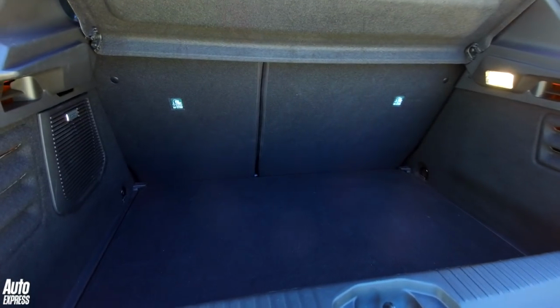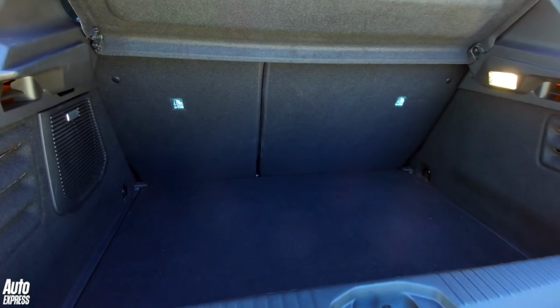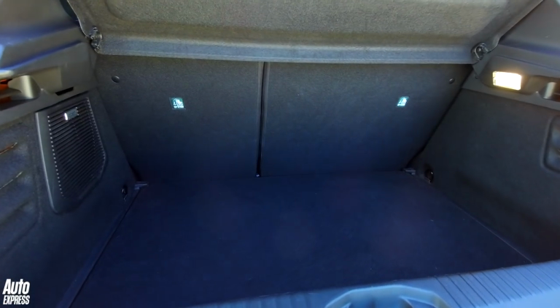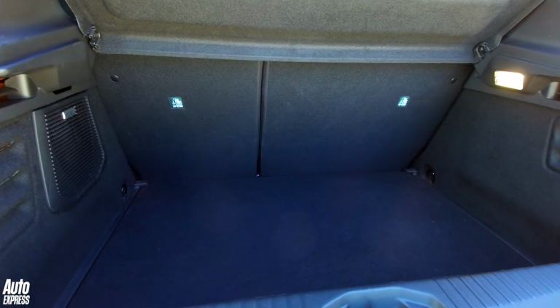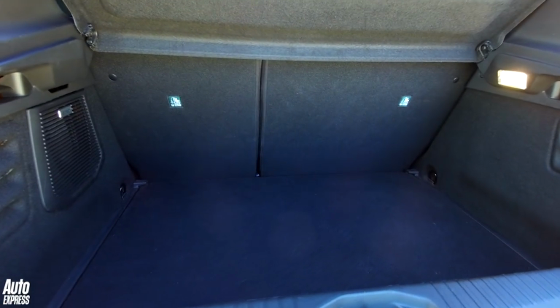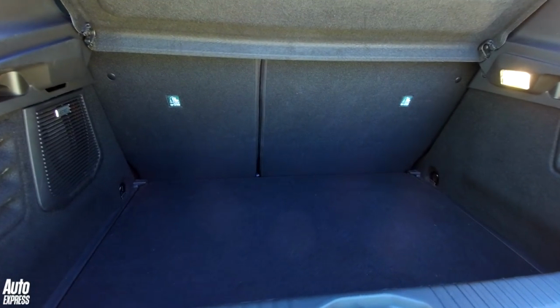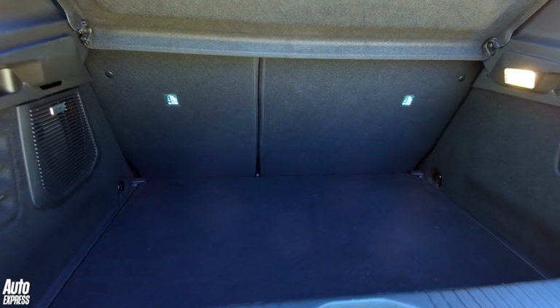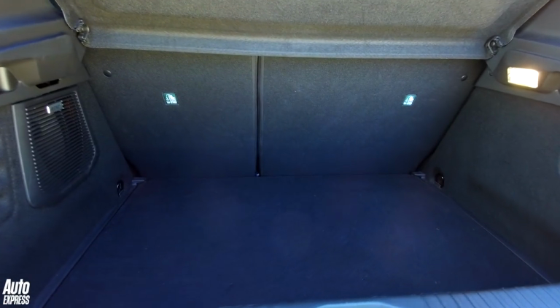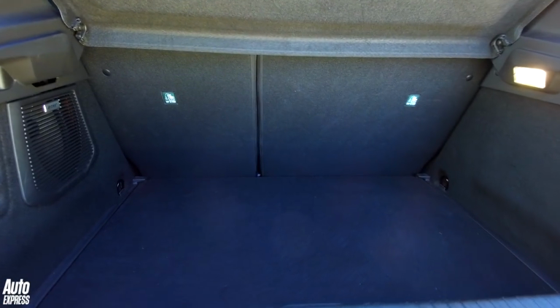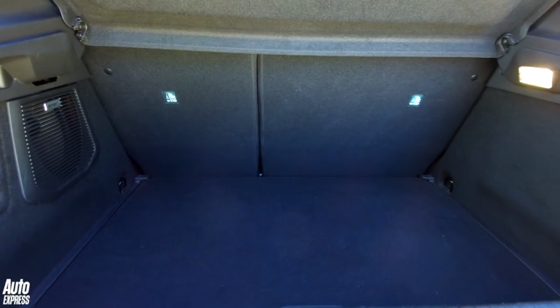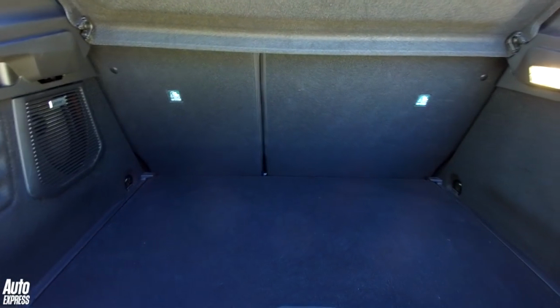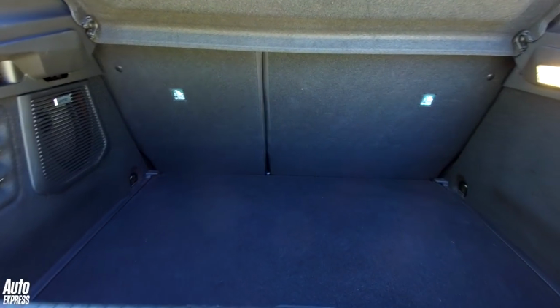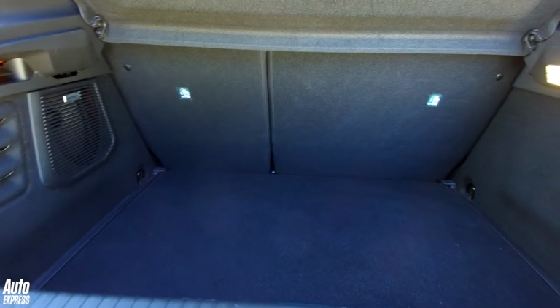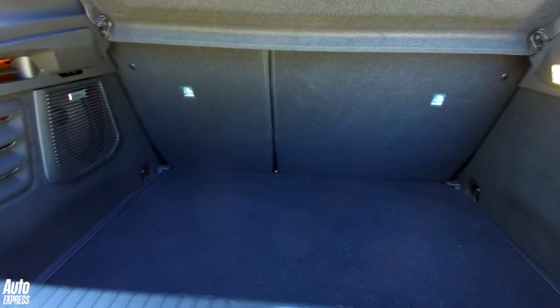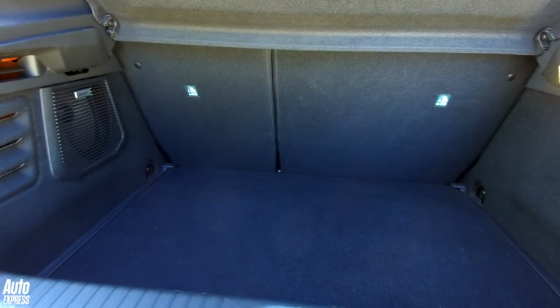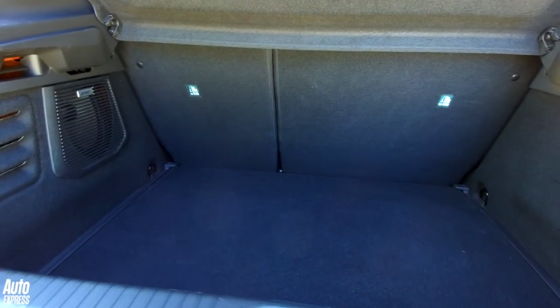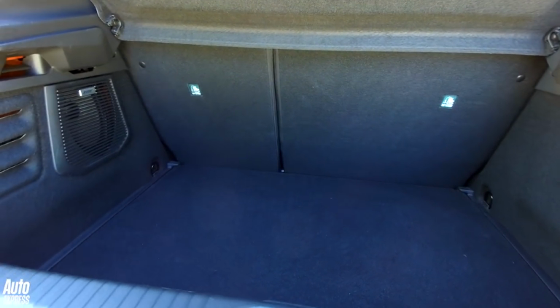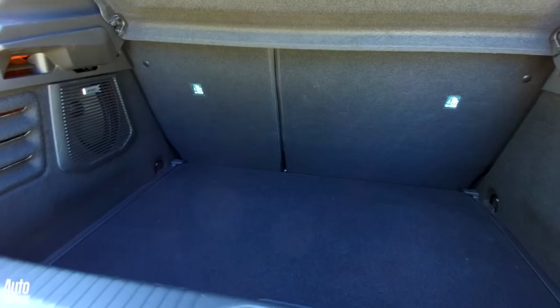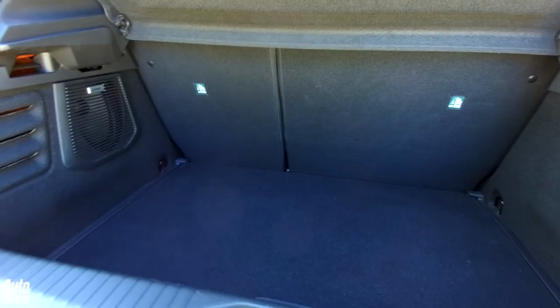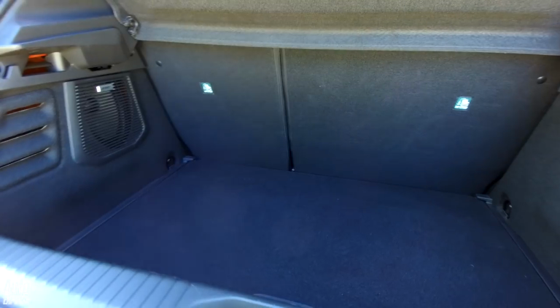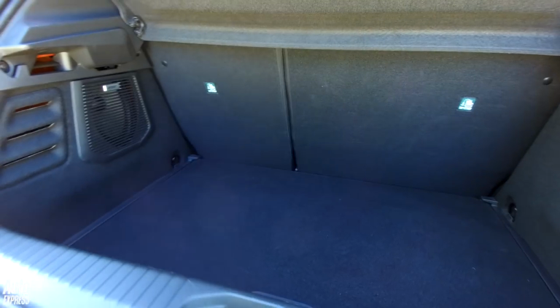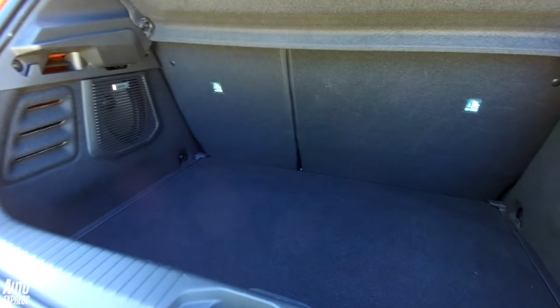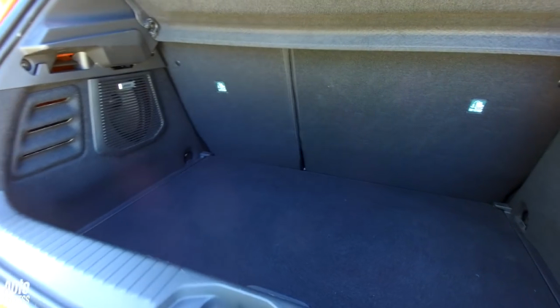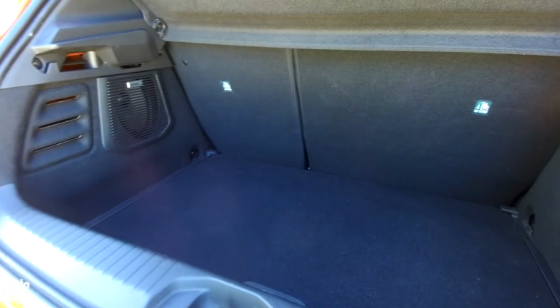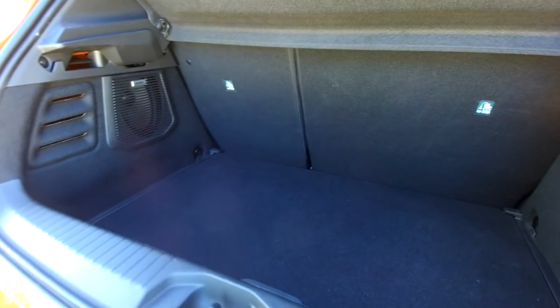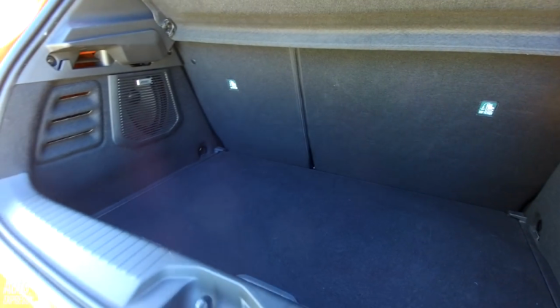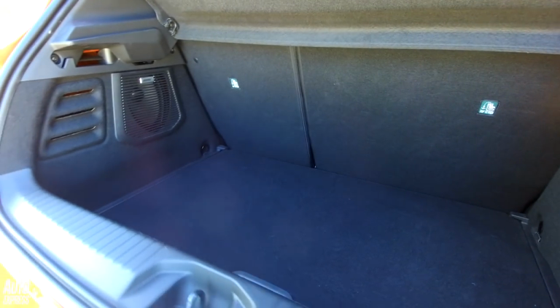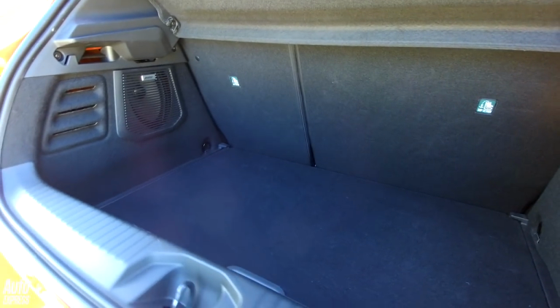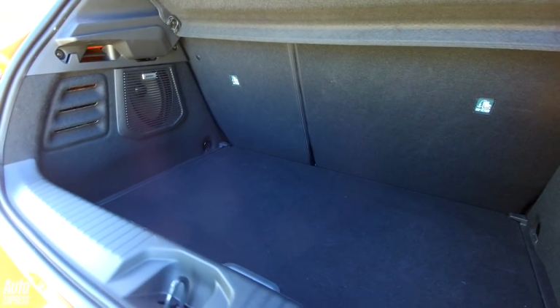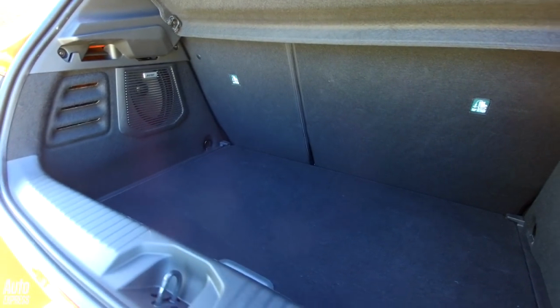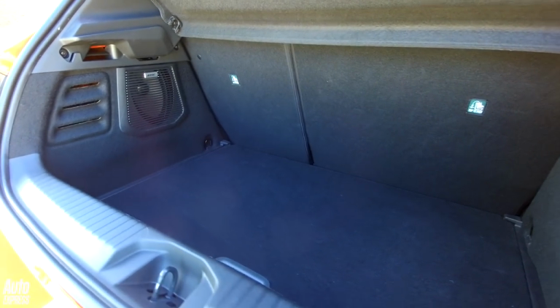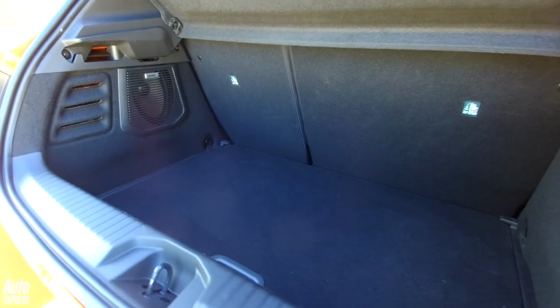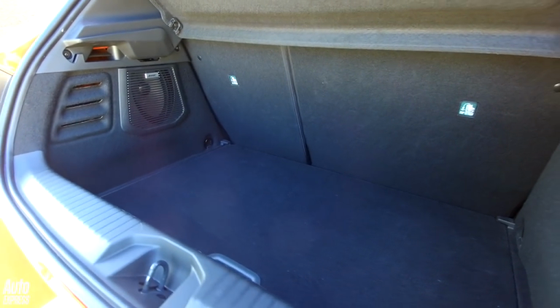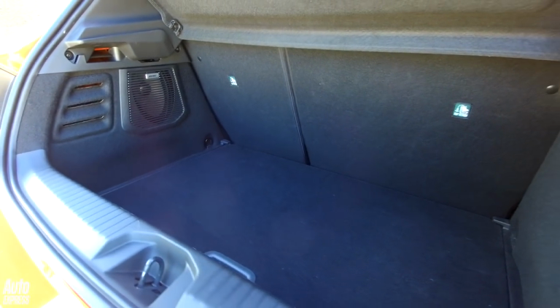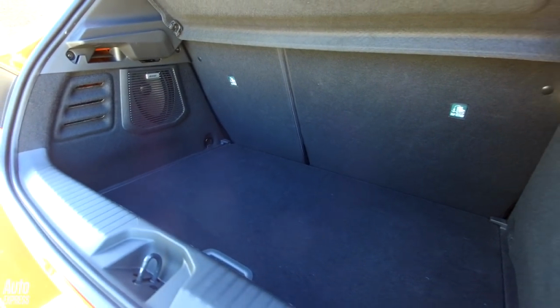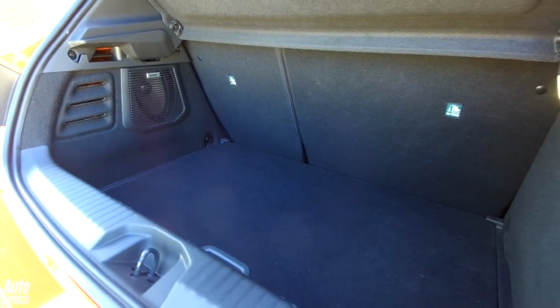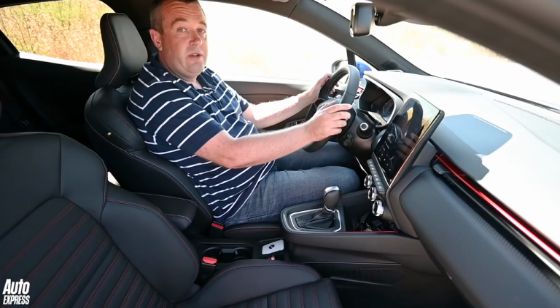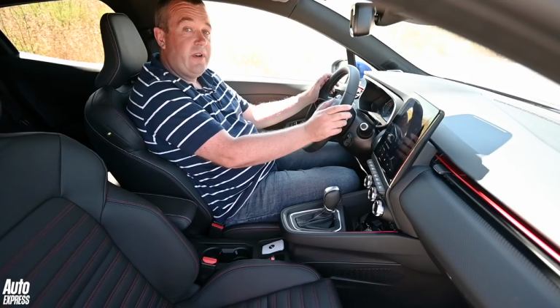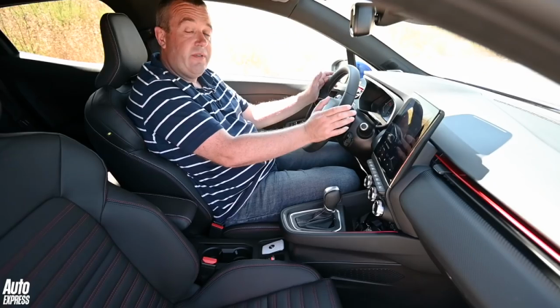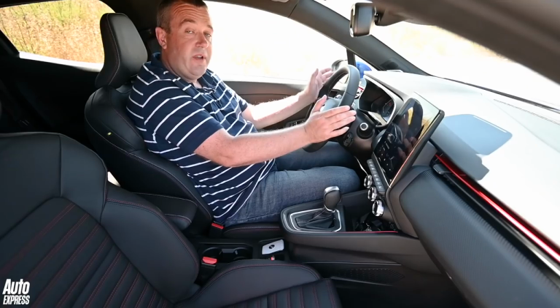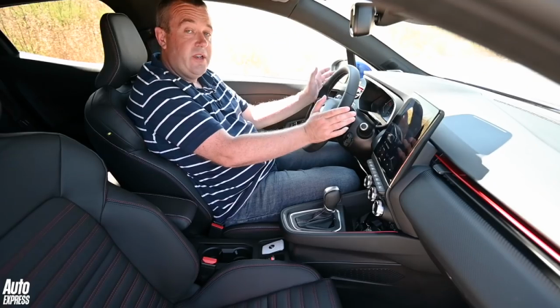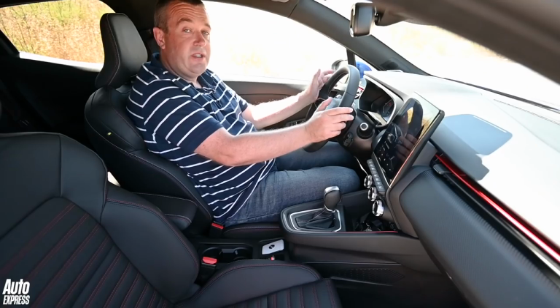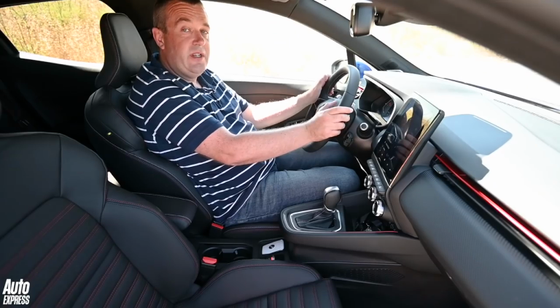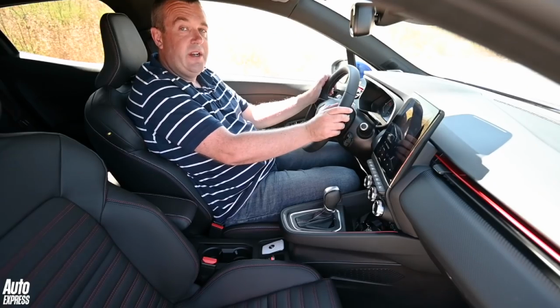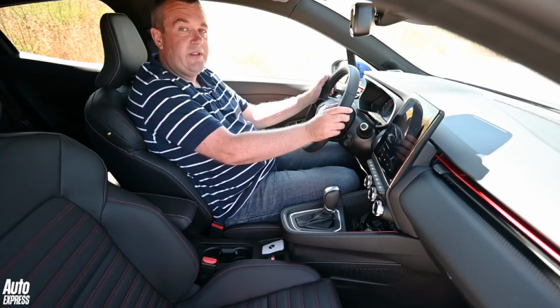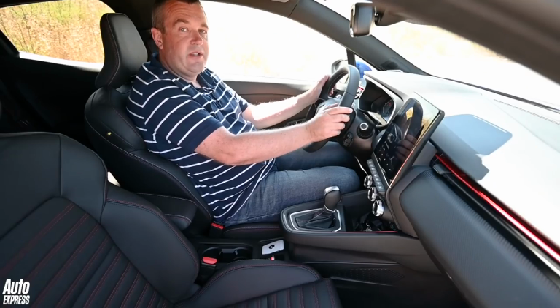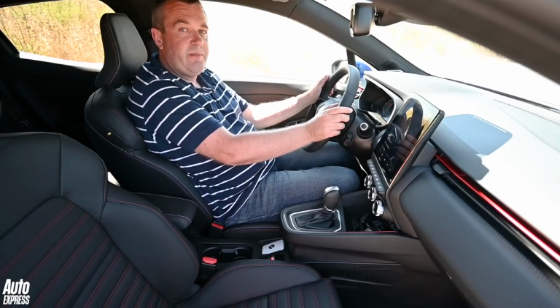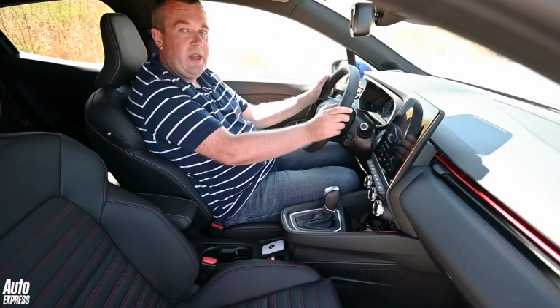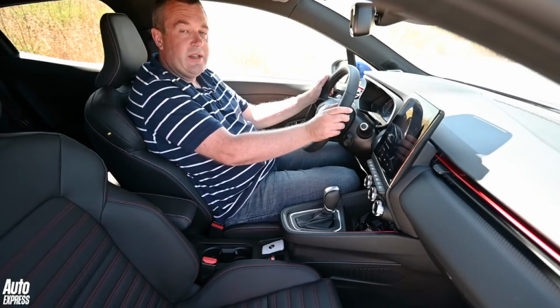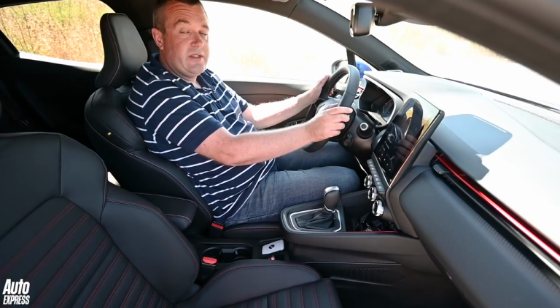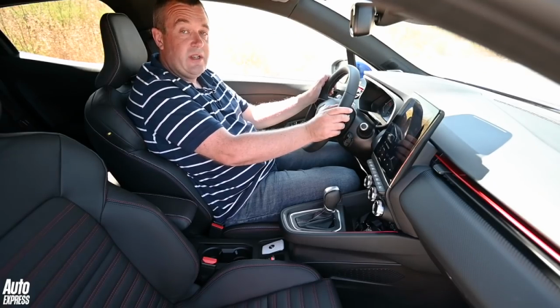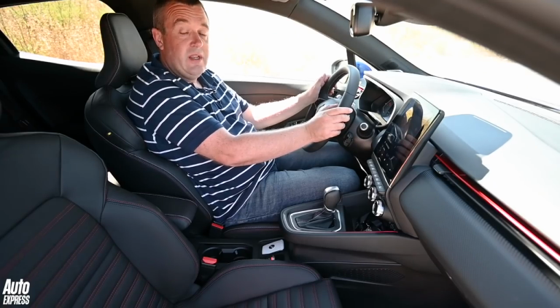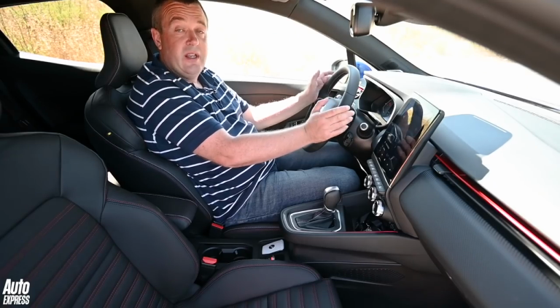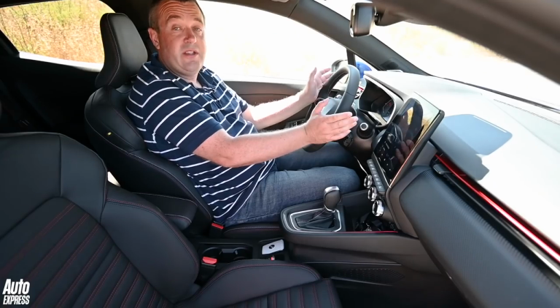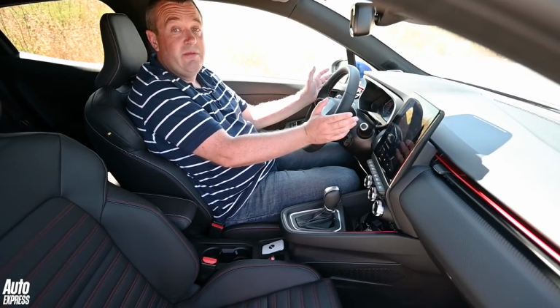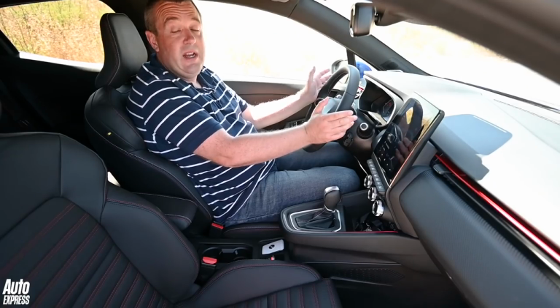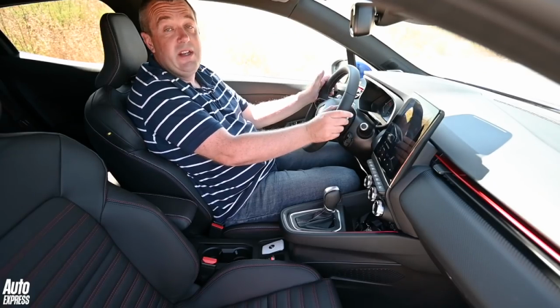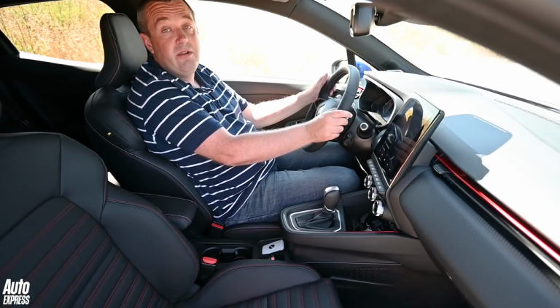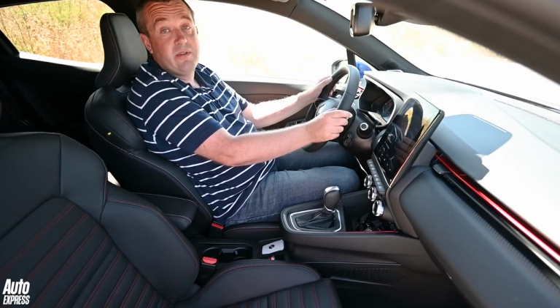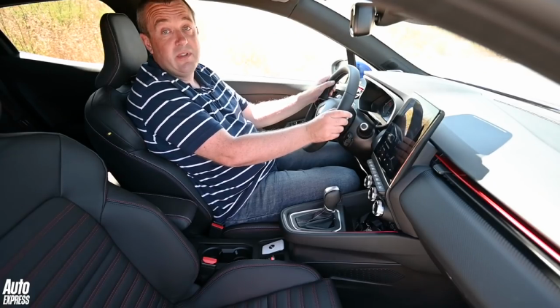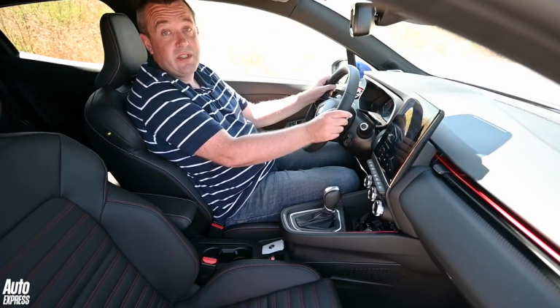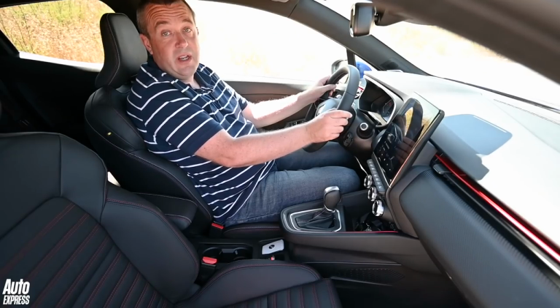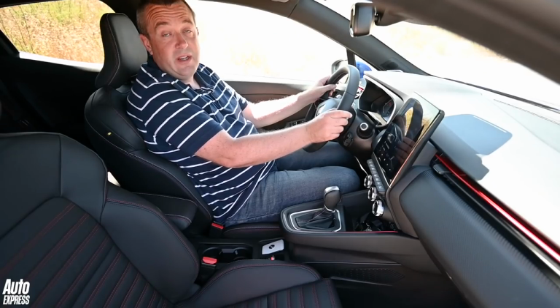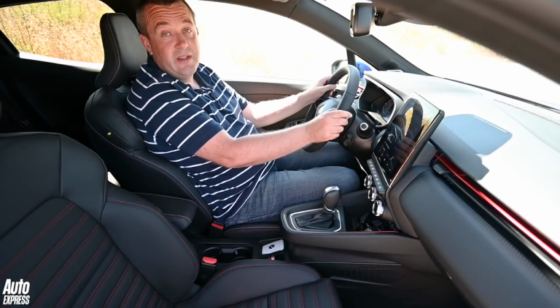There's a bit of a lip to load heavier items over, but lower the rear seats and there's over a thousand litres of space. That's a really useful size.